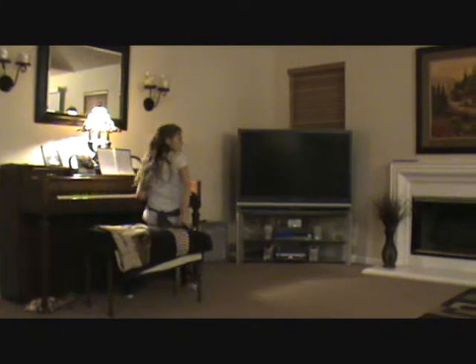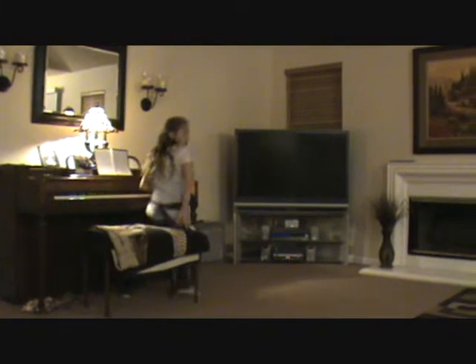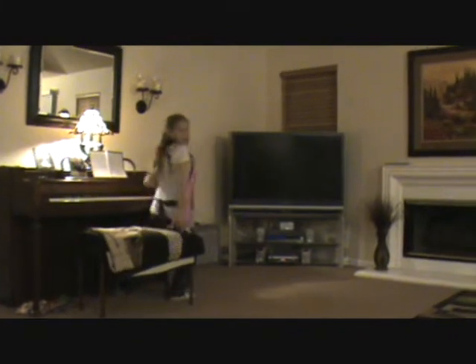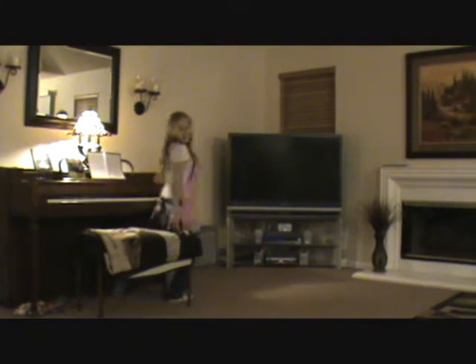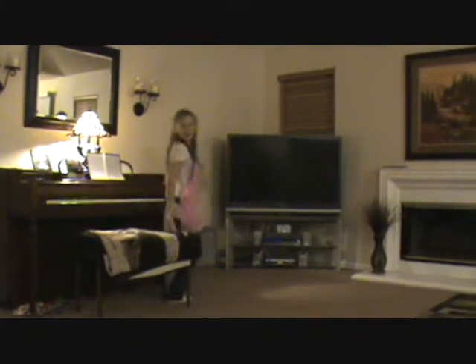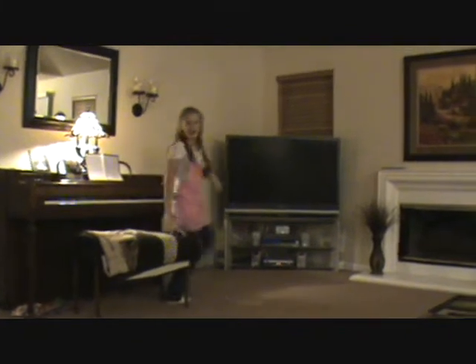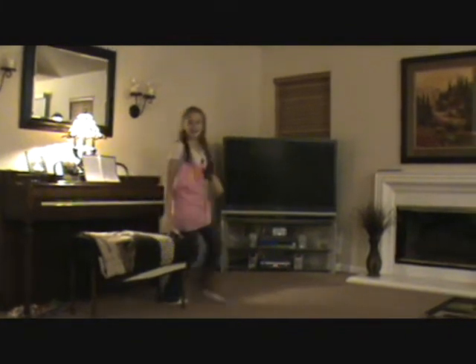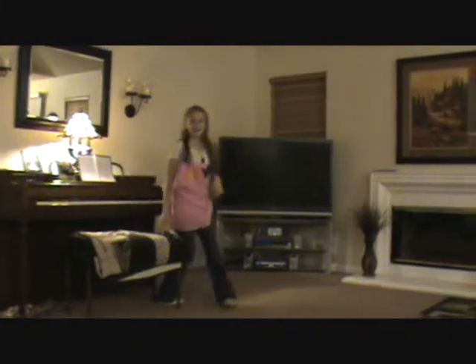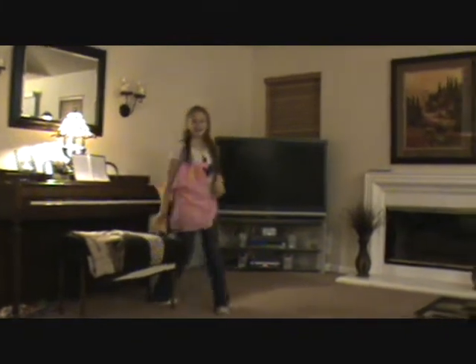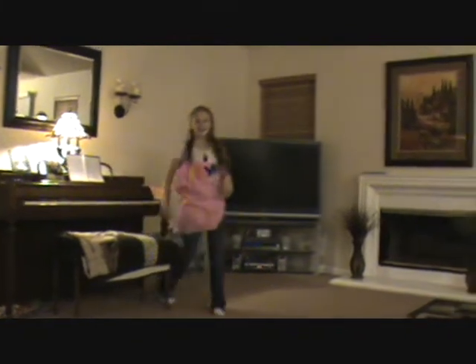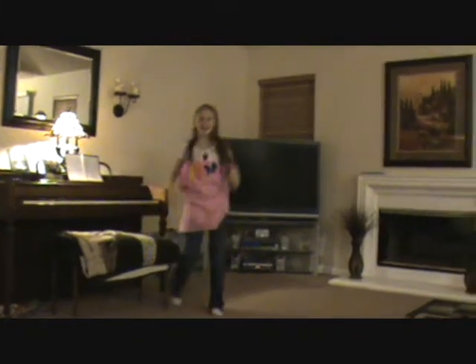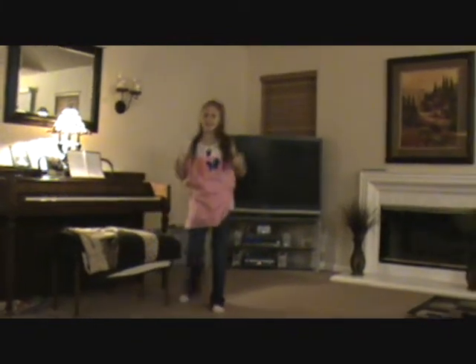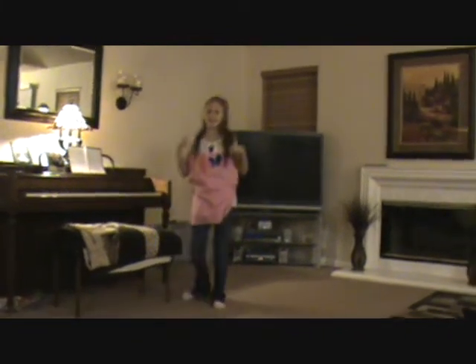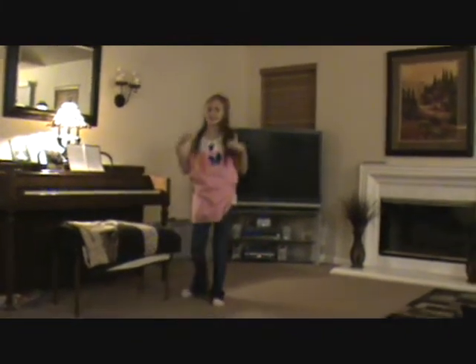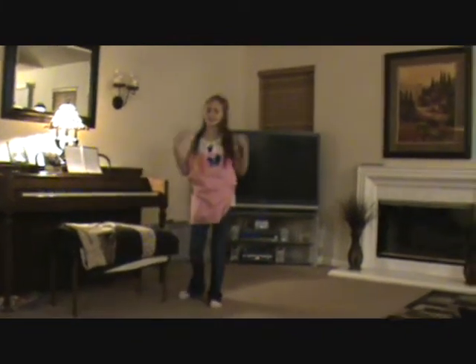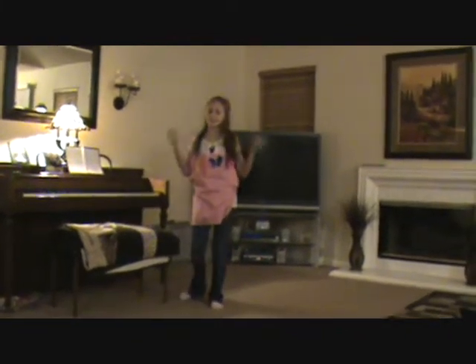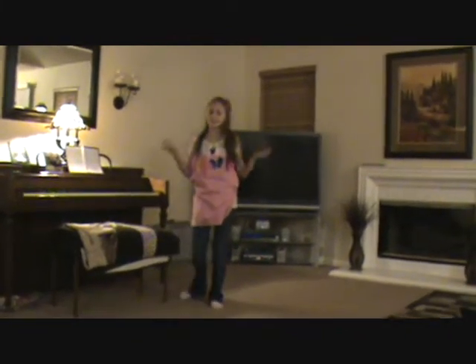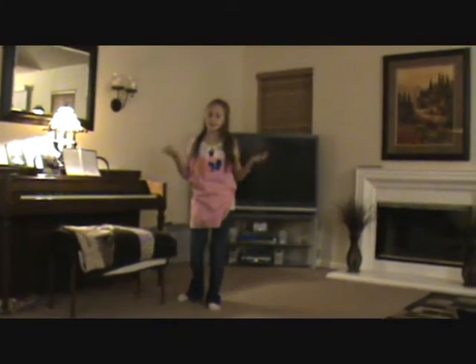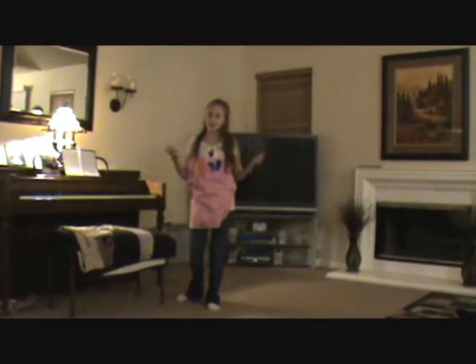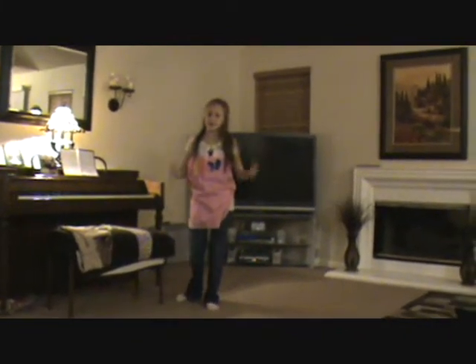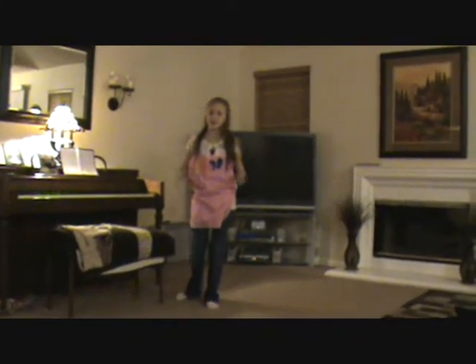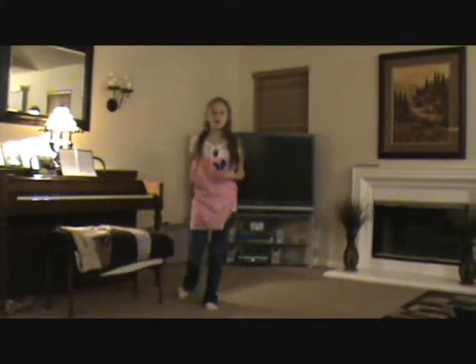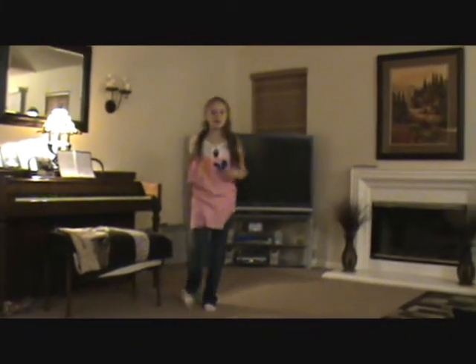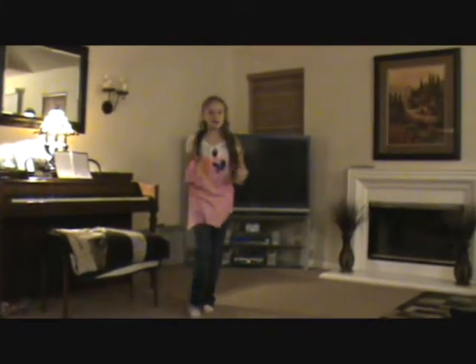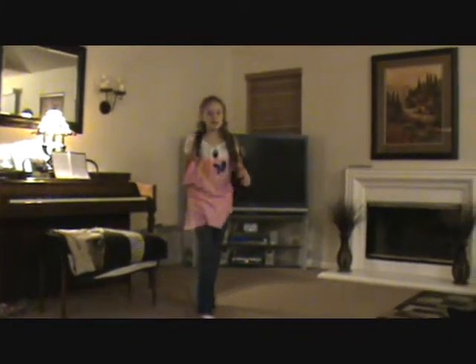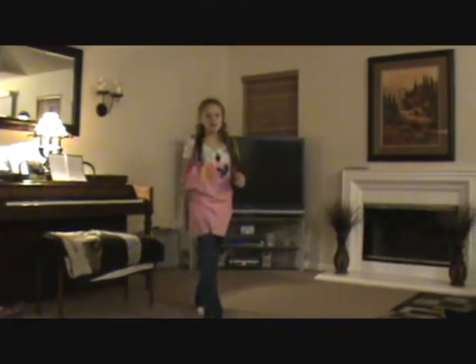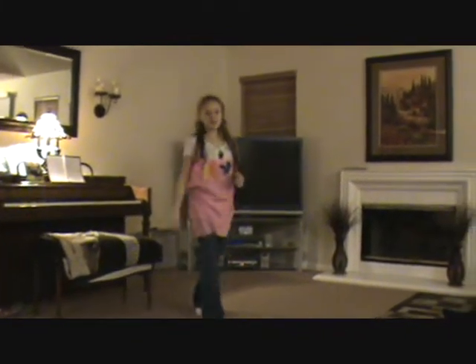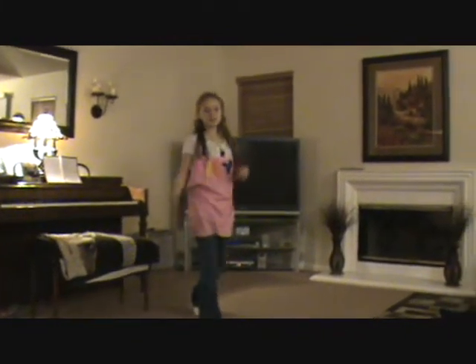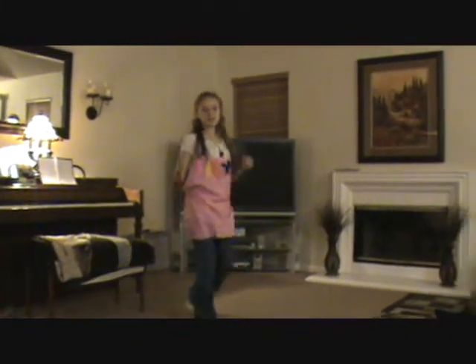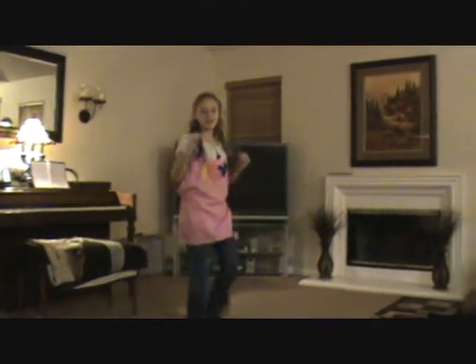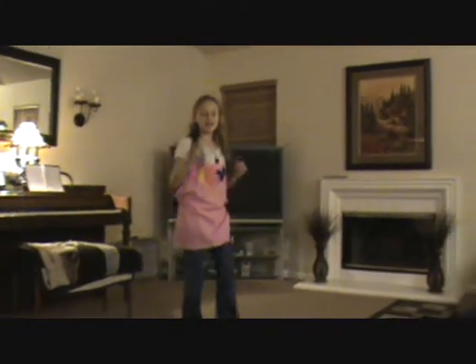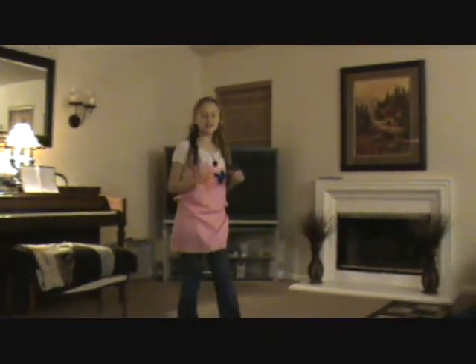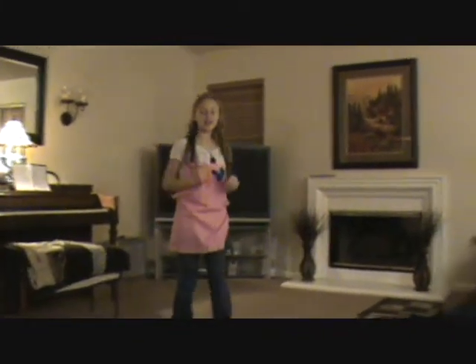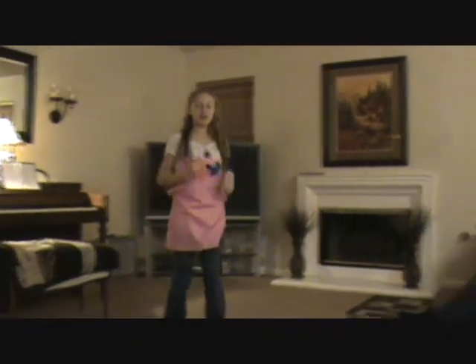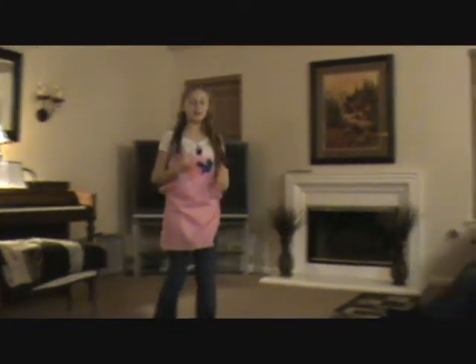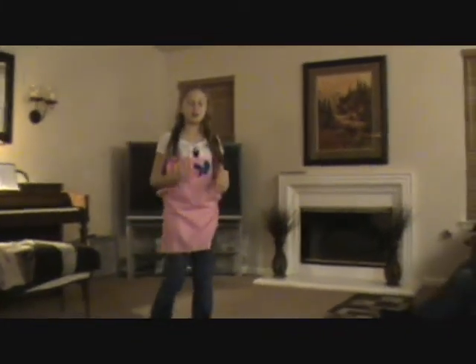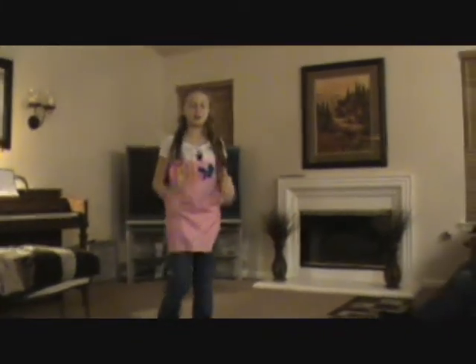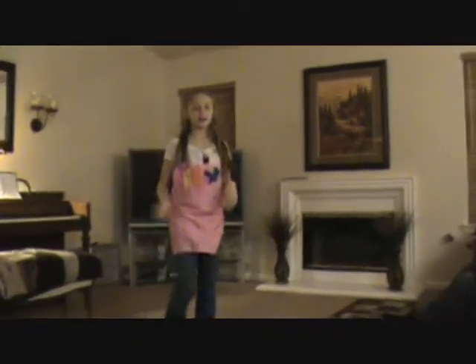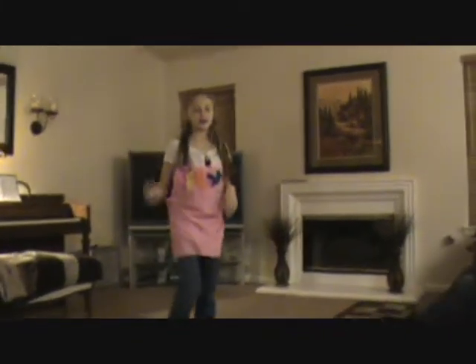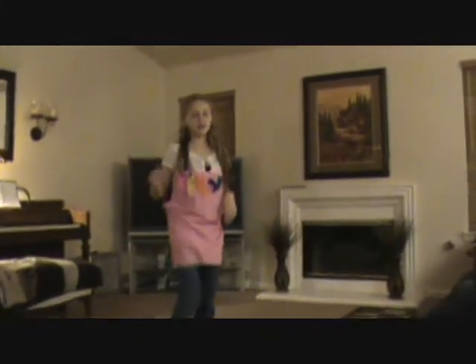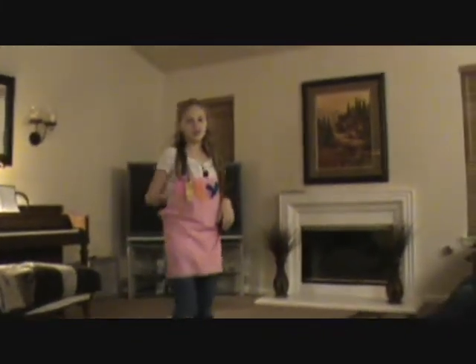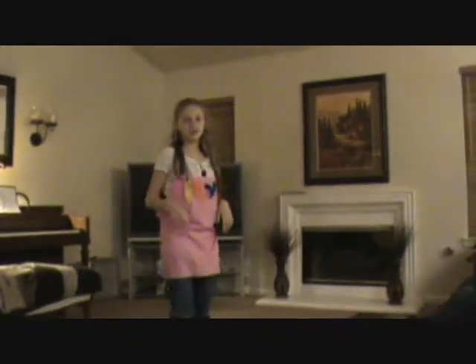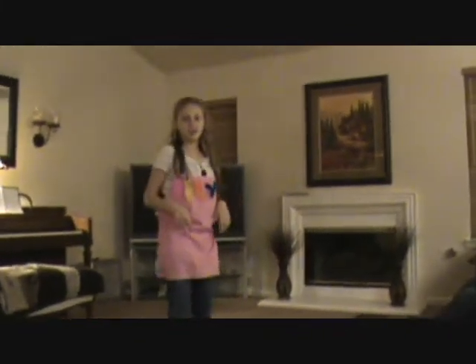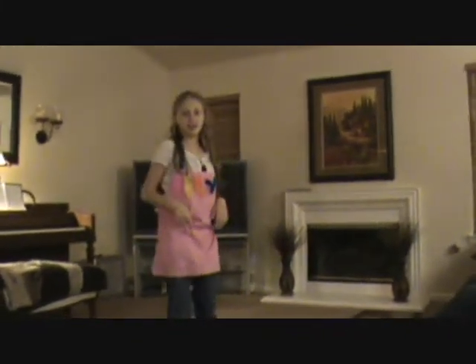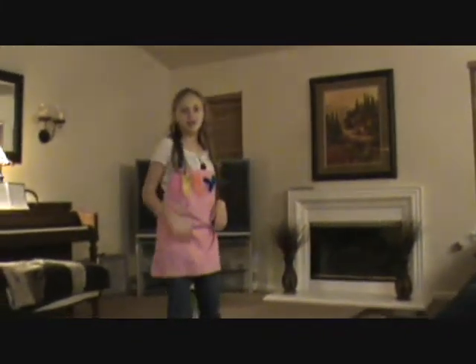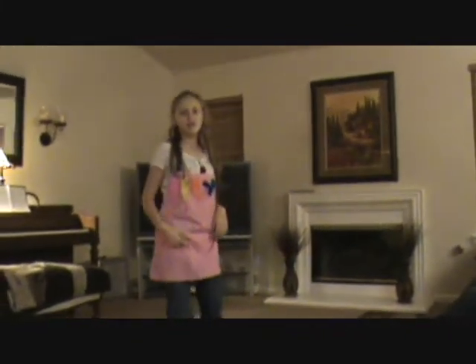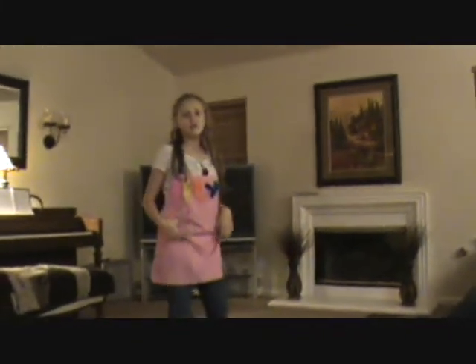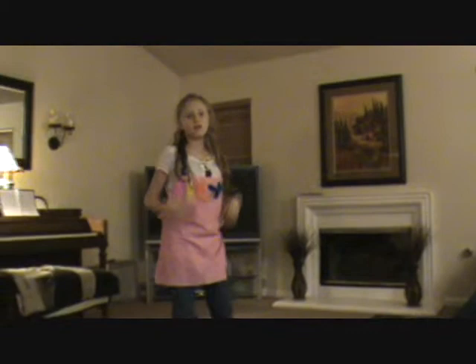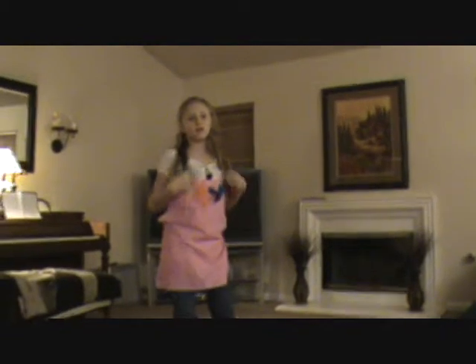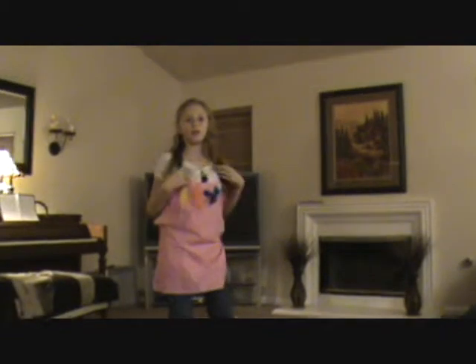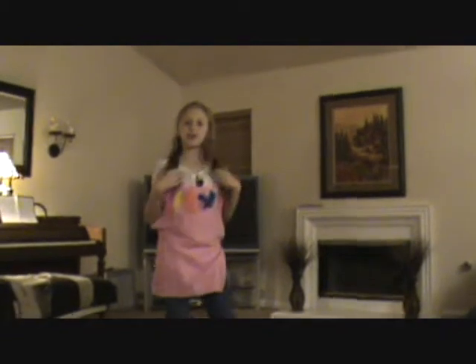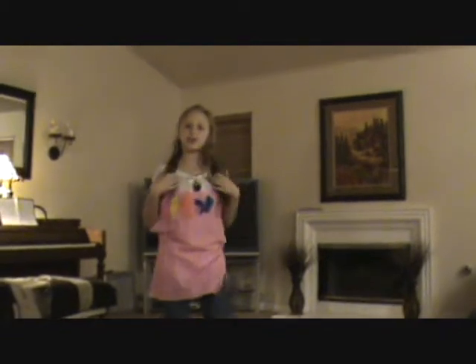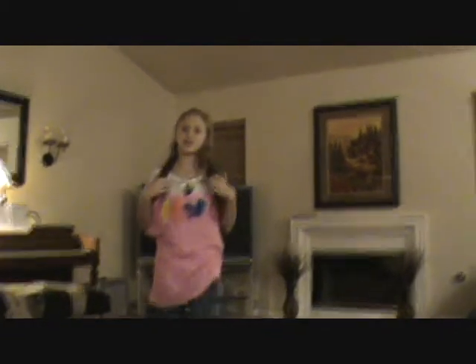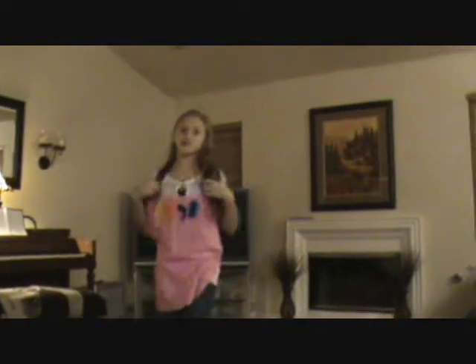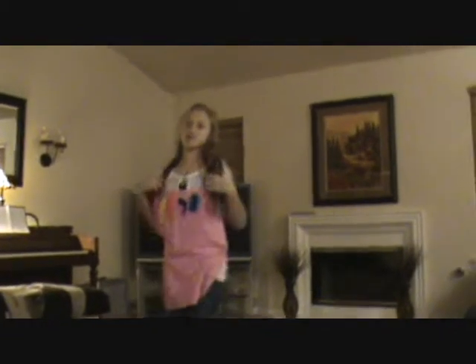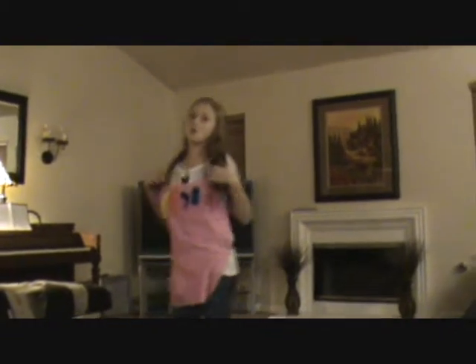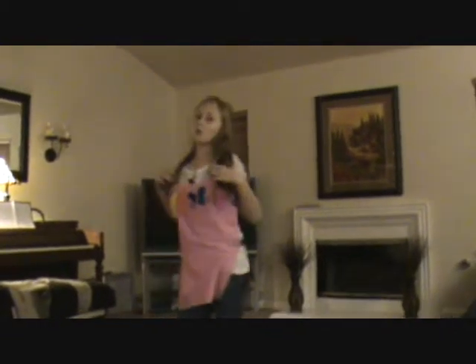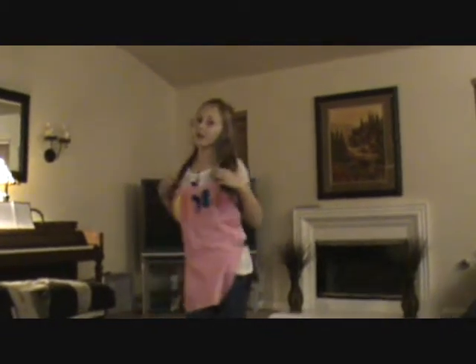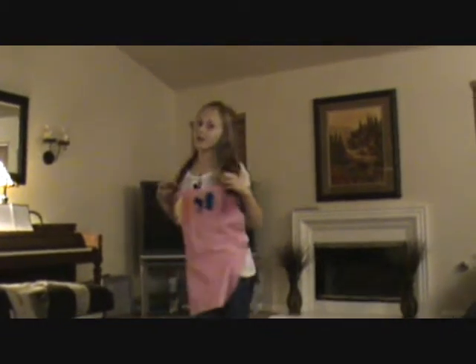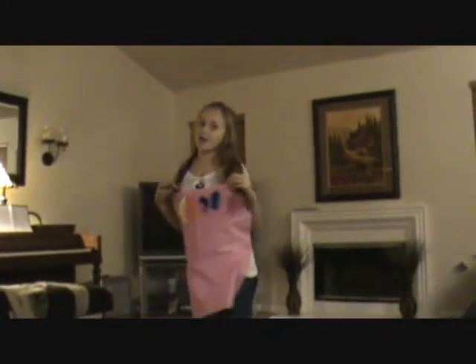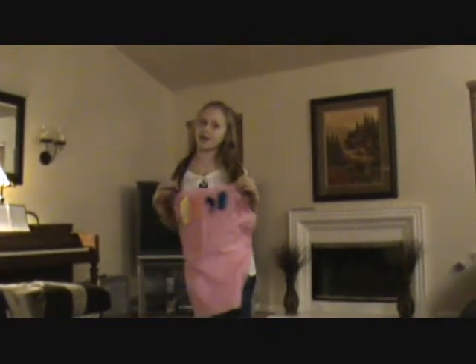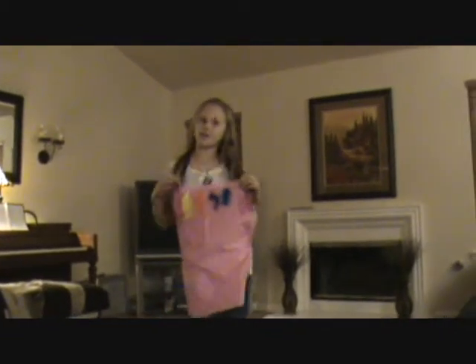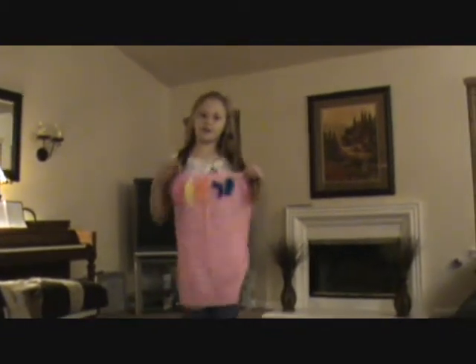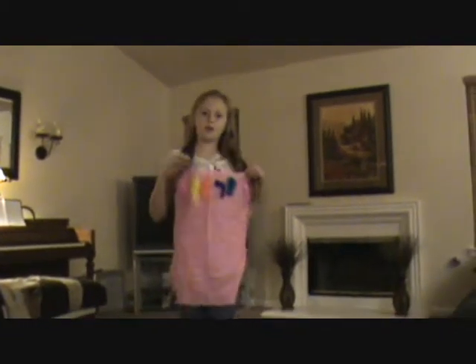Oh, hi there! I didn't even see you. My name is Mackenzie Haney and I'm going to be your host today for What You Can Do With Hot Glue.